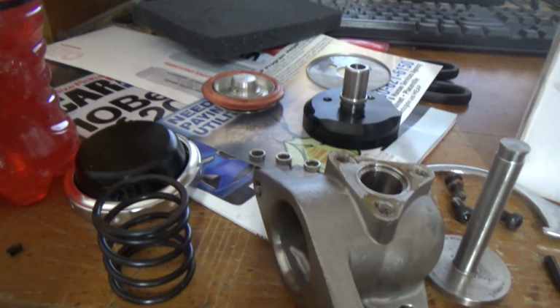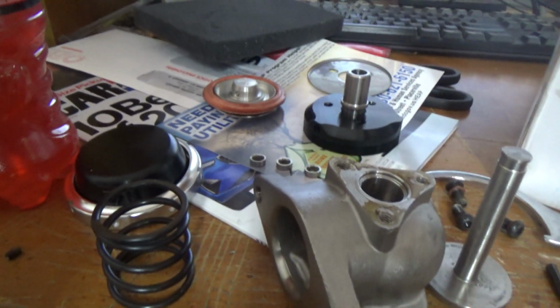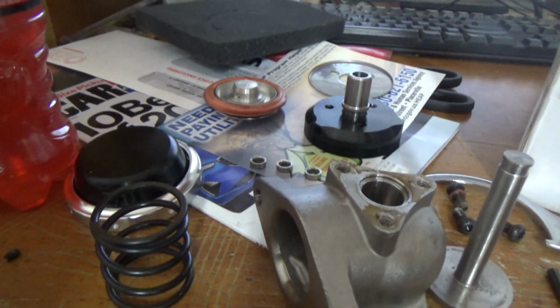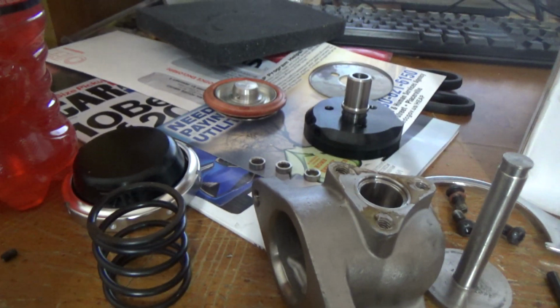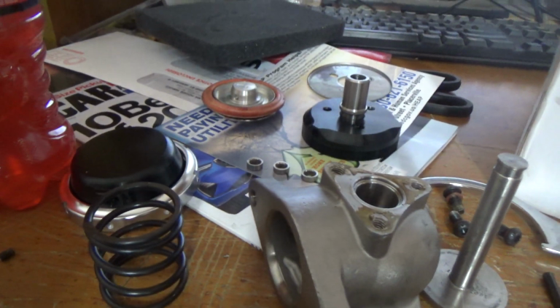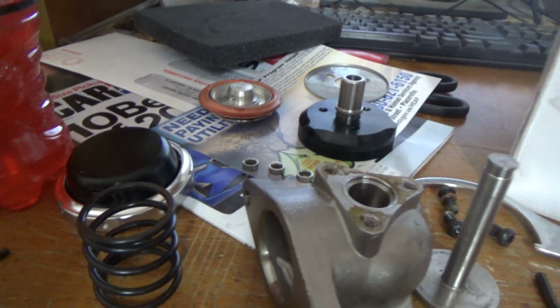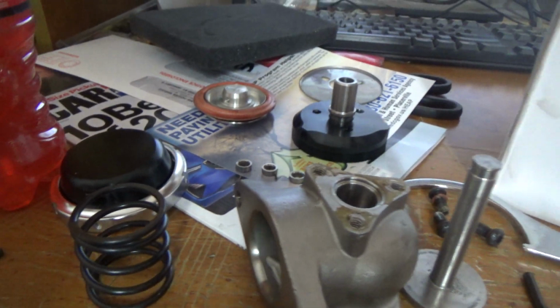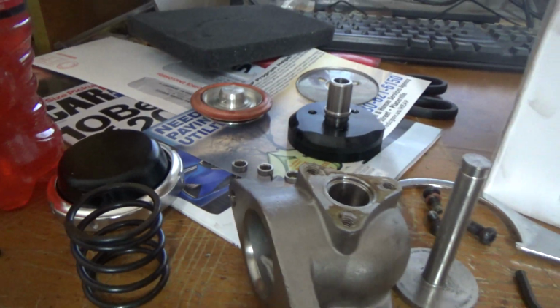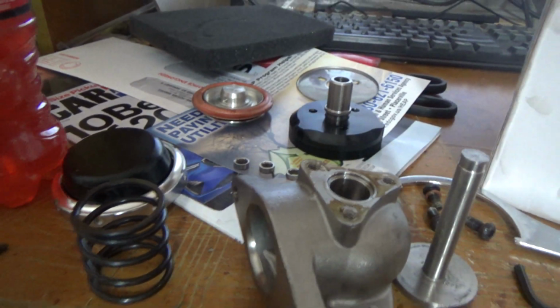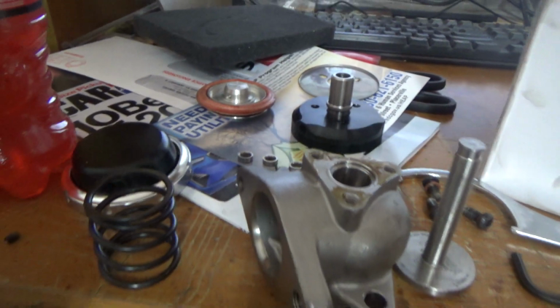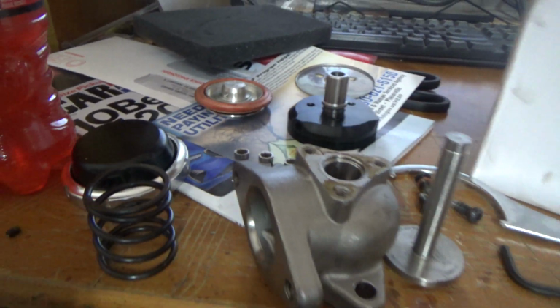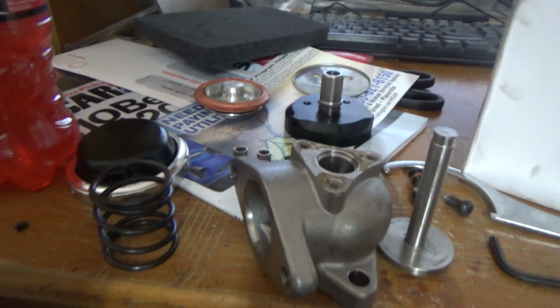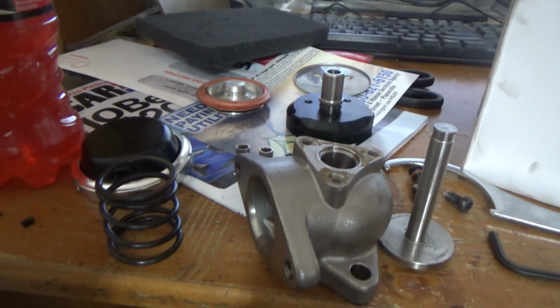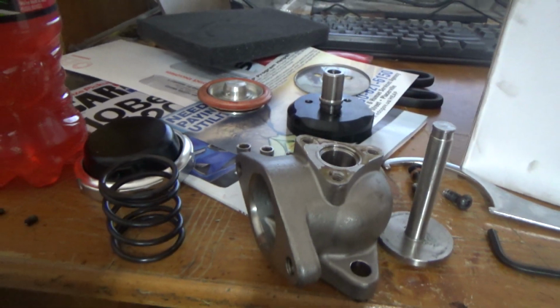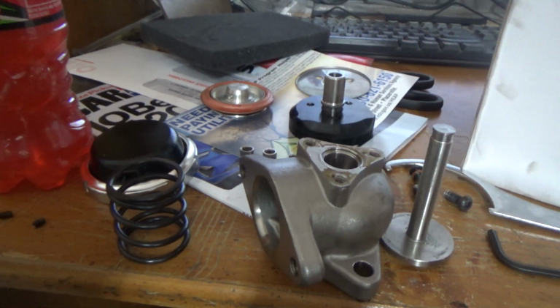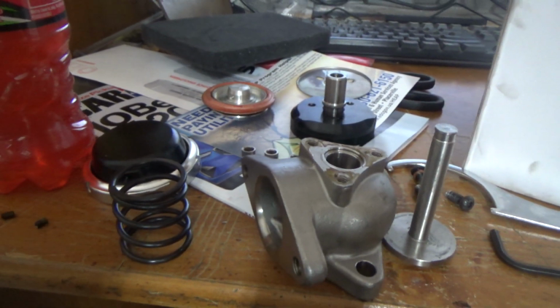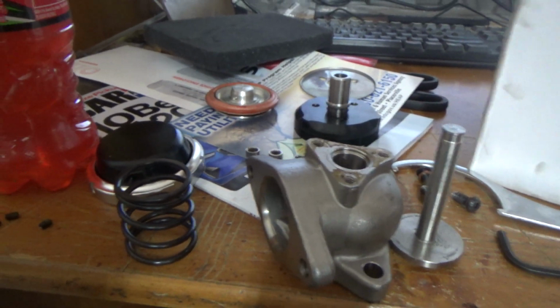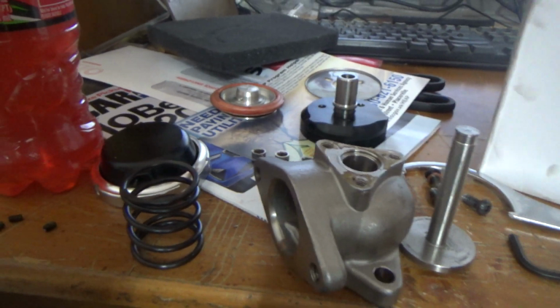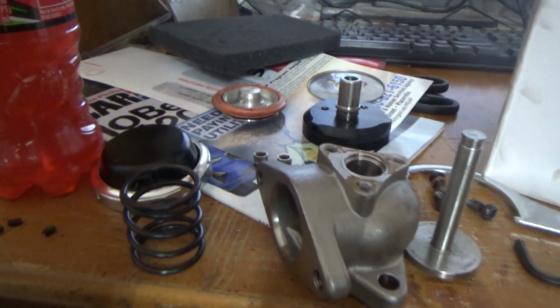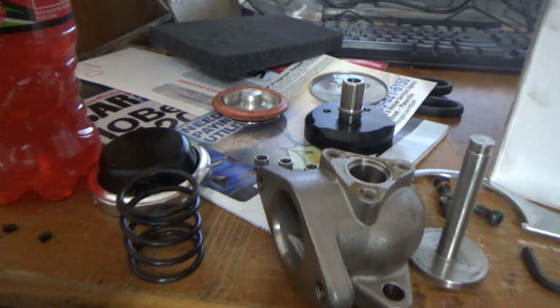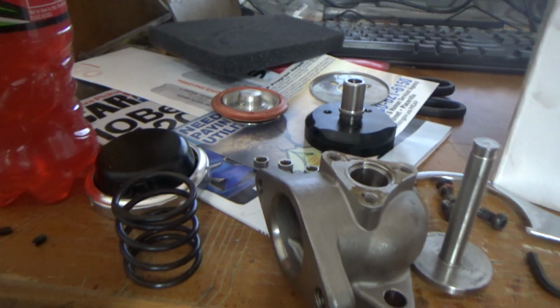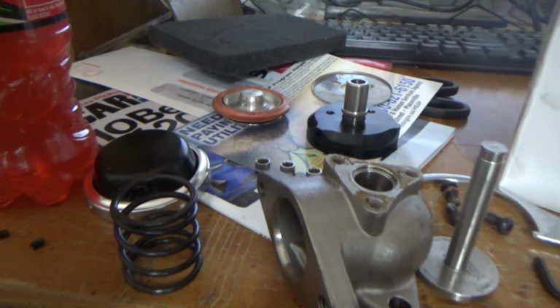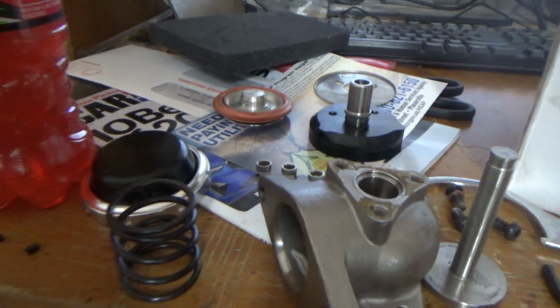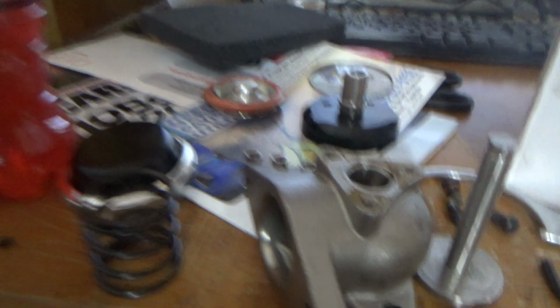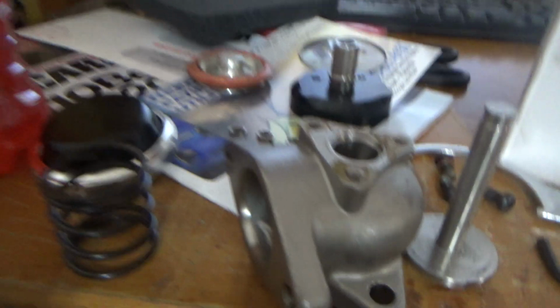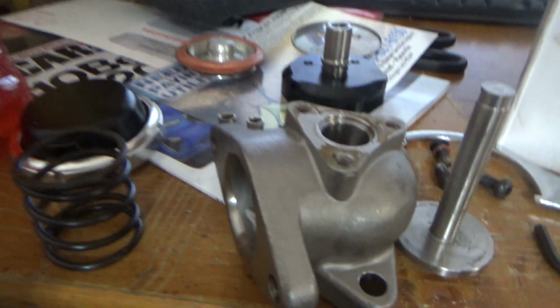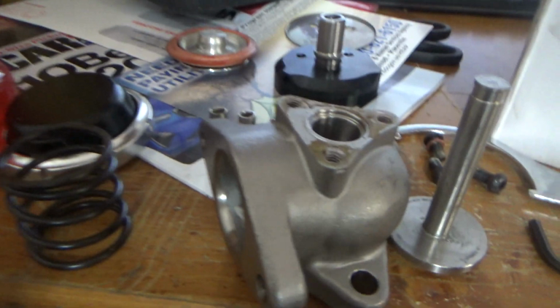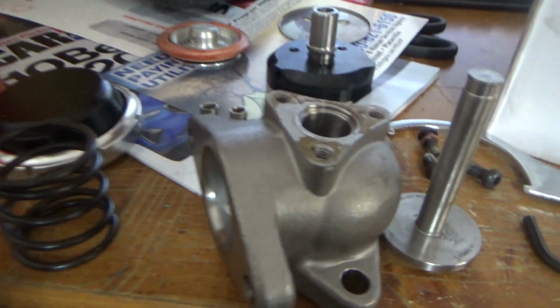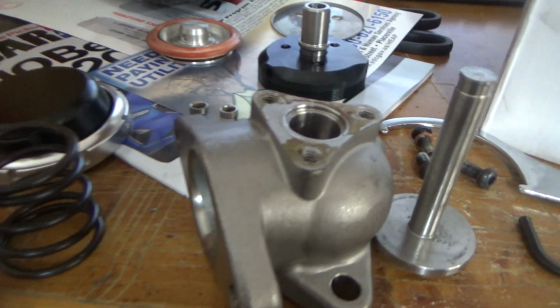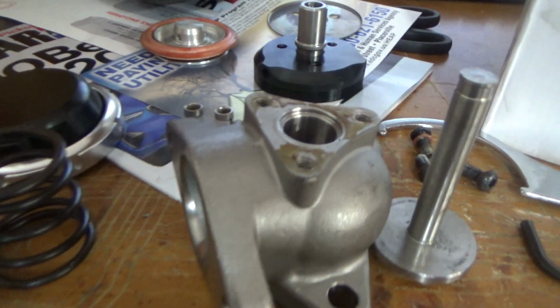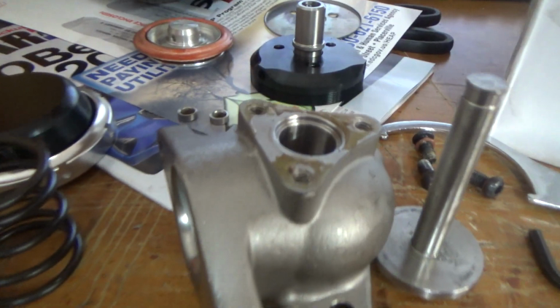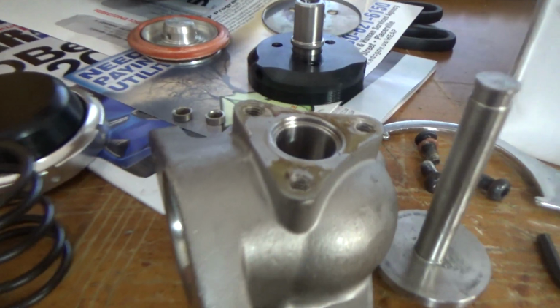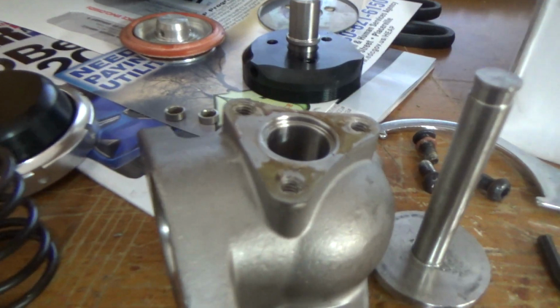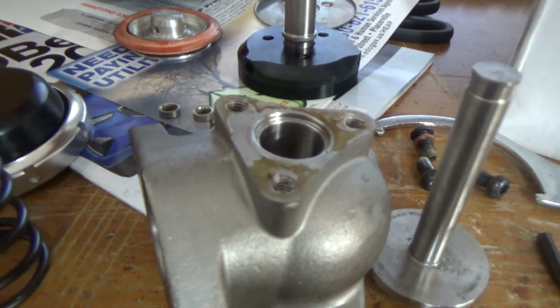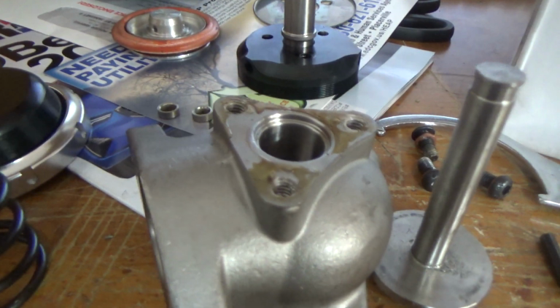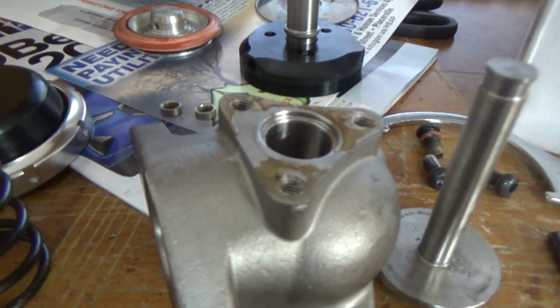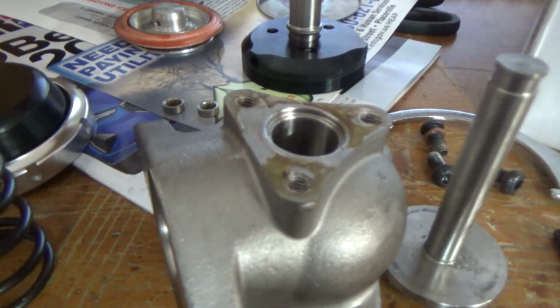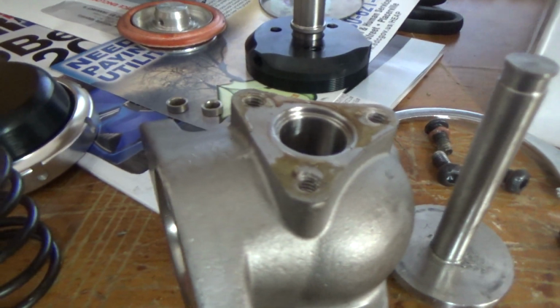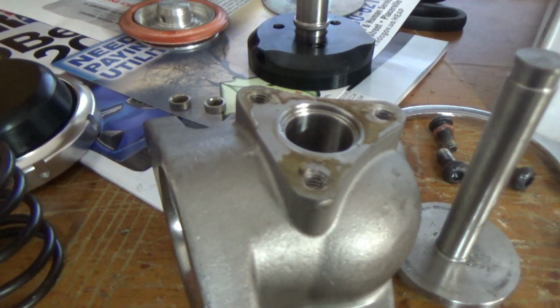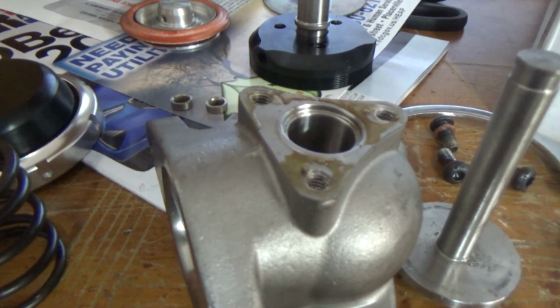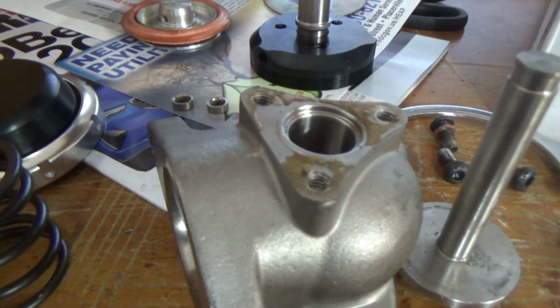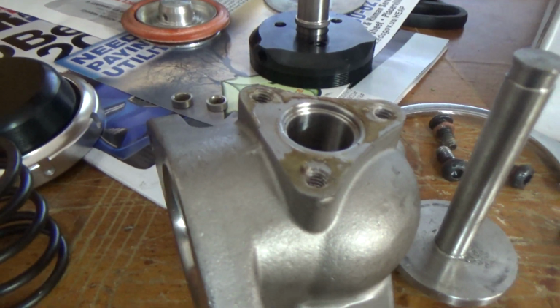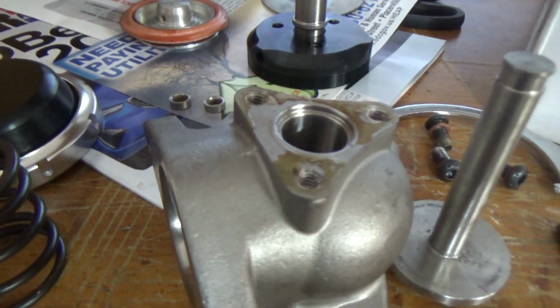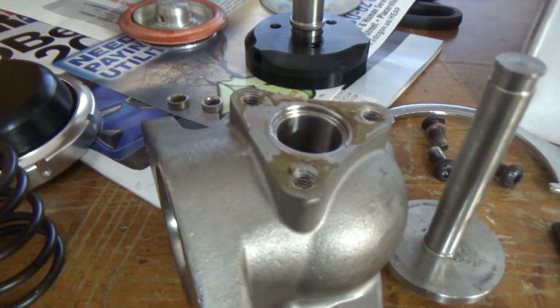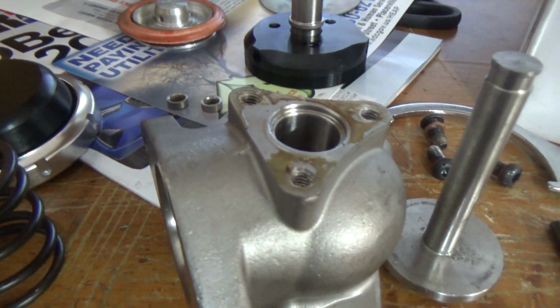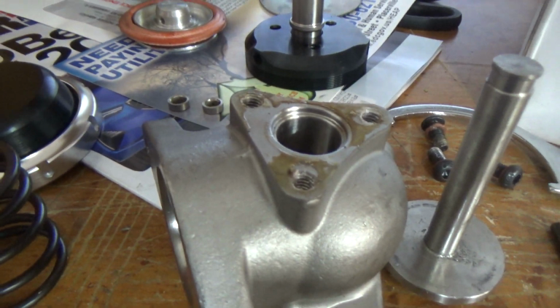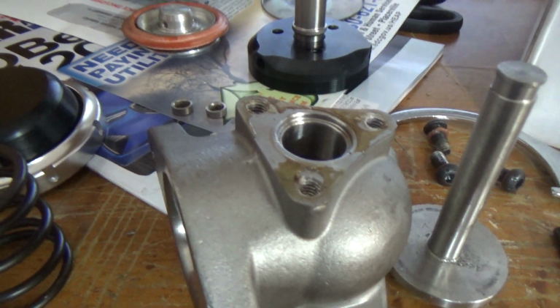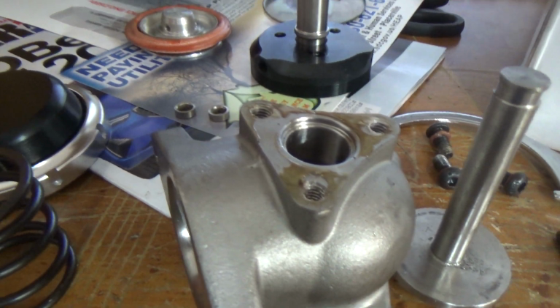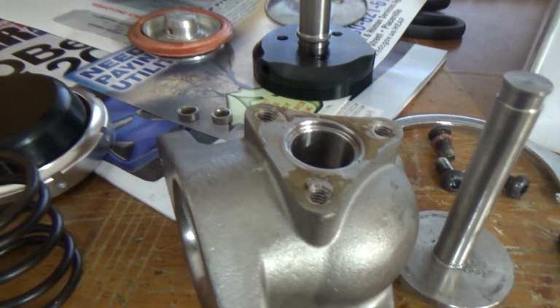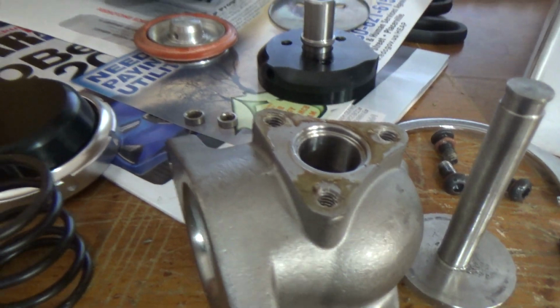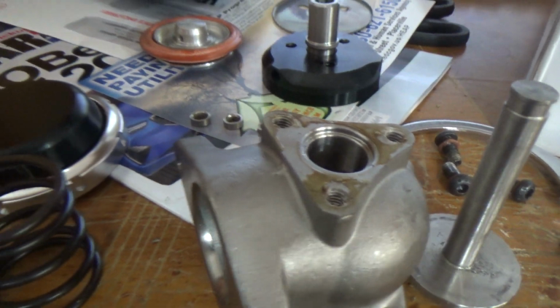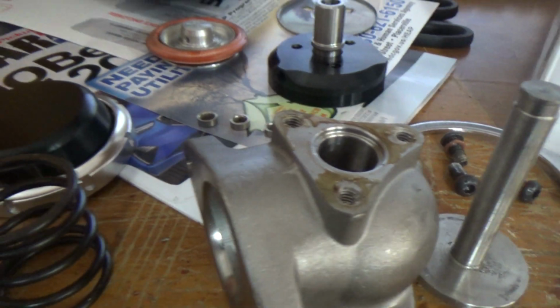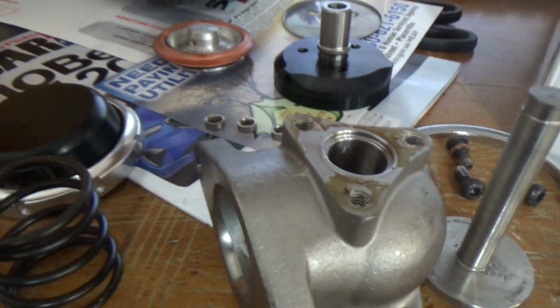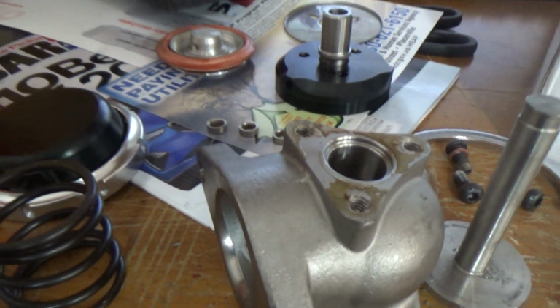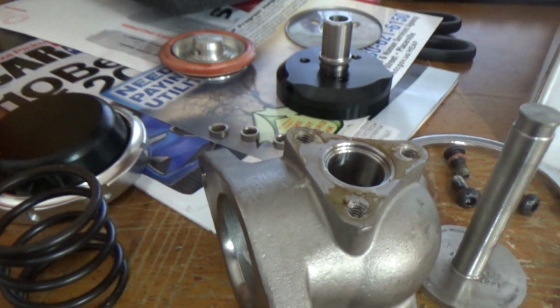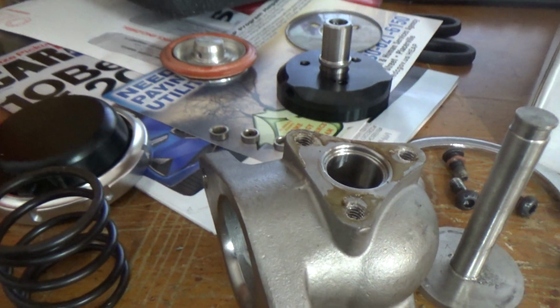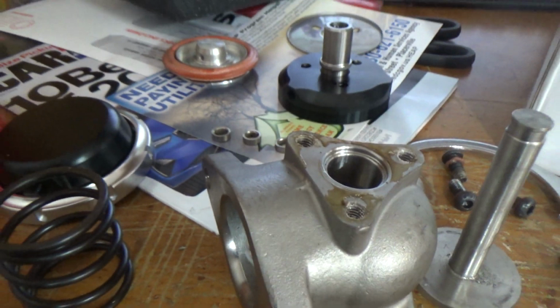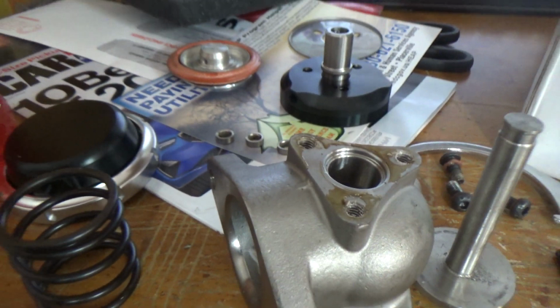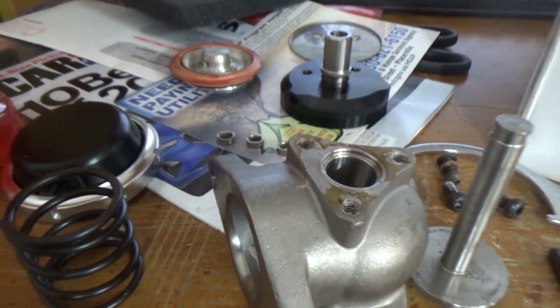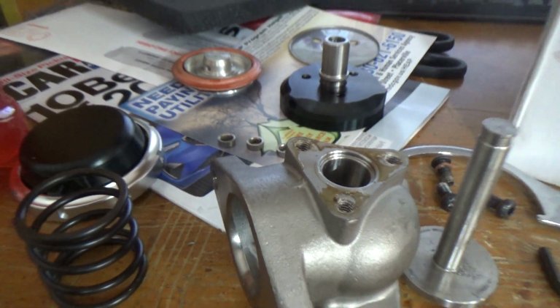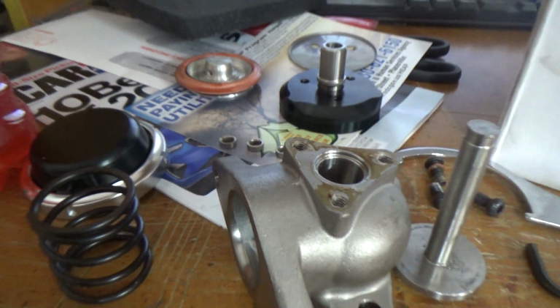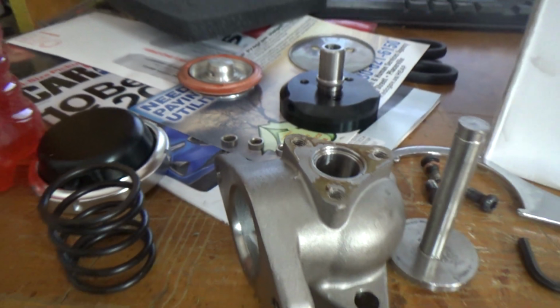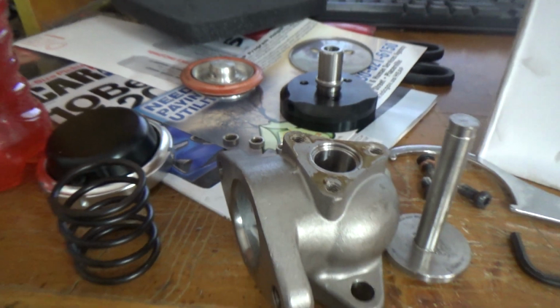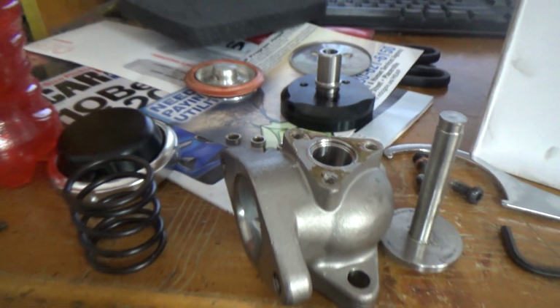You've seen the basics of the wastegate. Go ahead and lock tight all your bolts and put this thing back together.